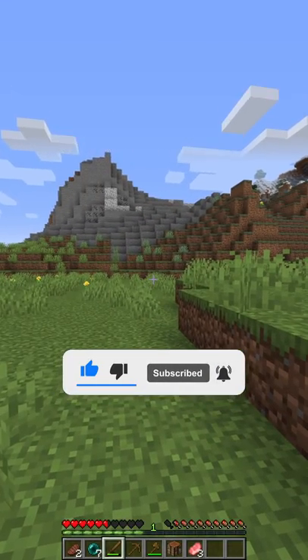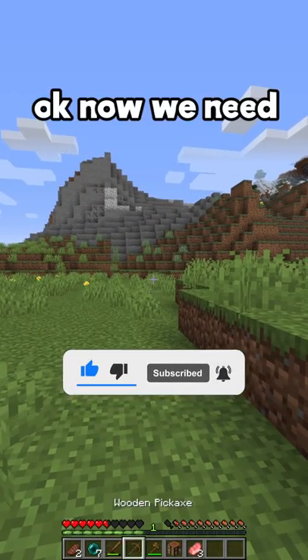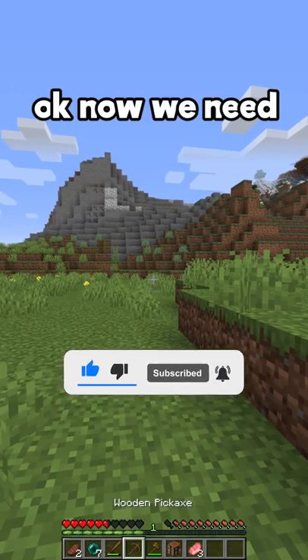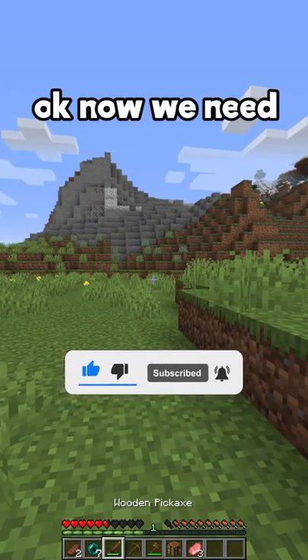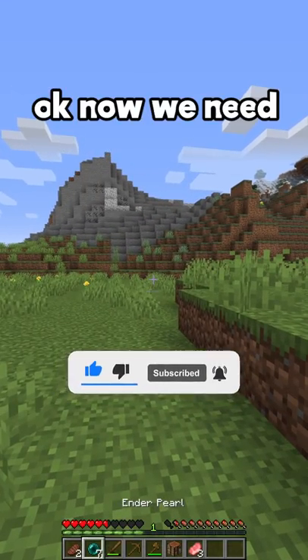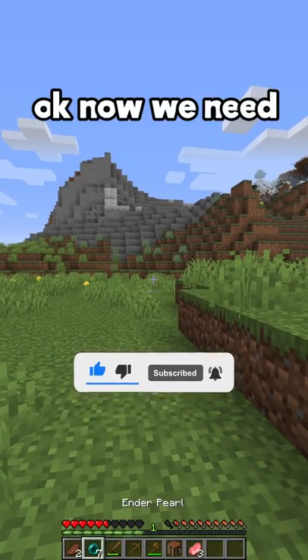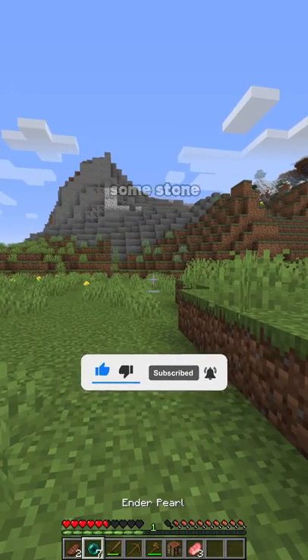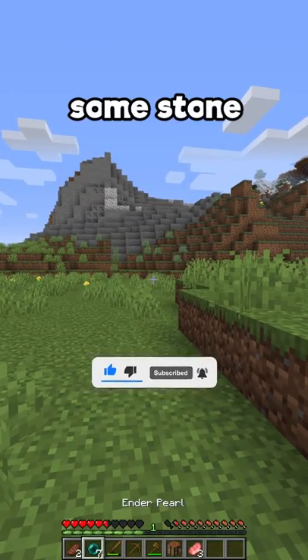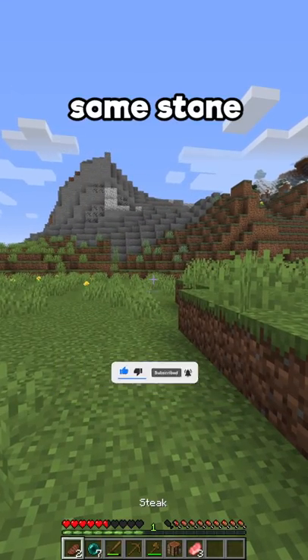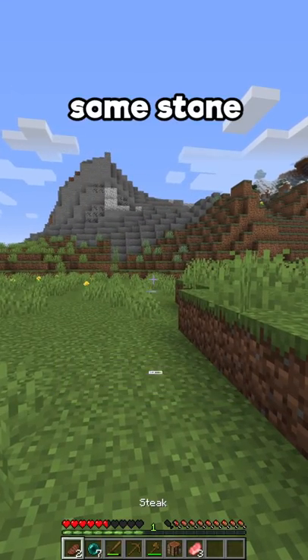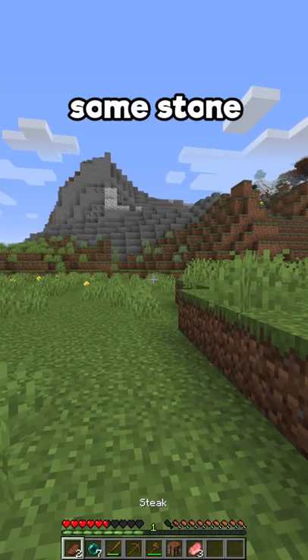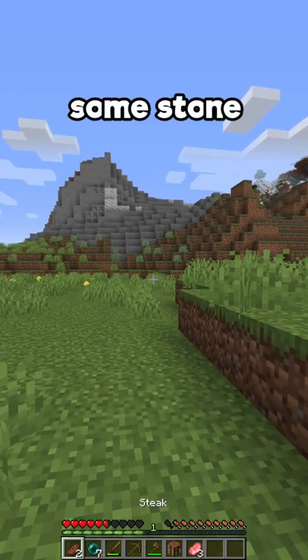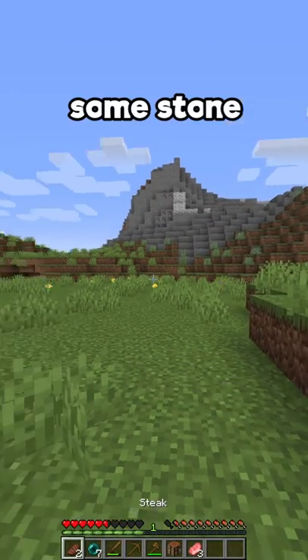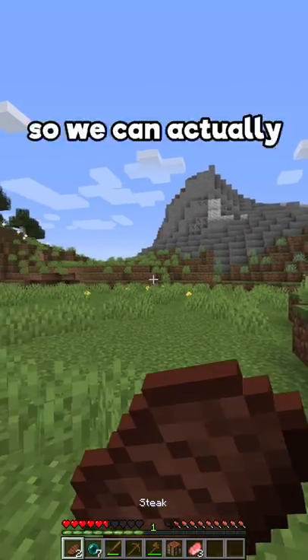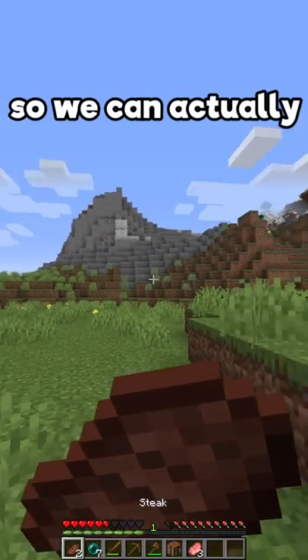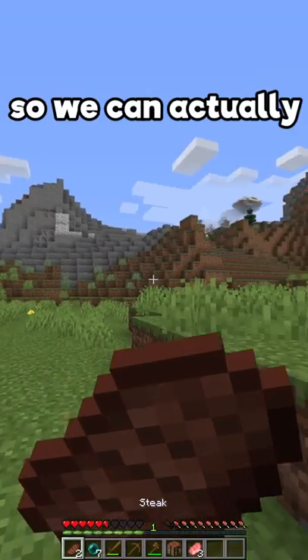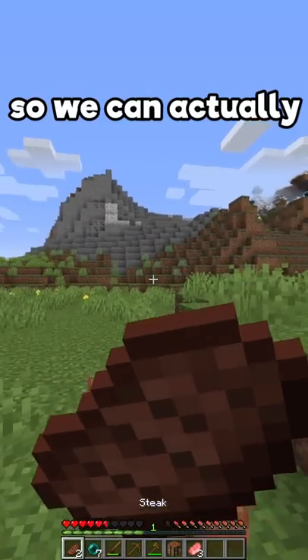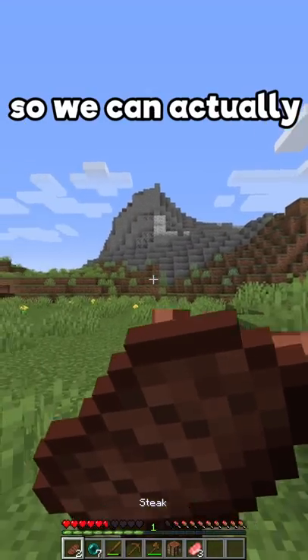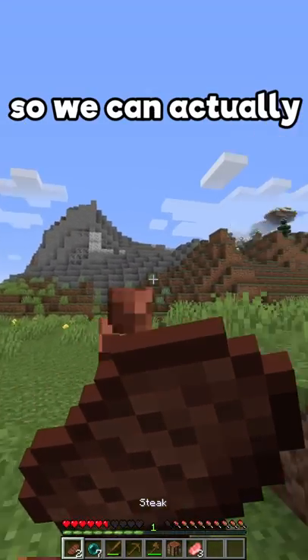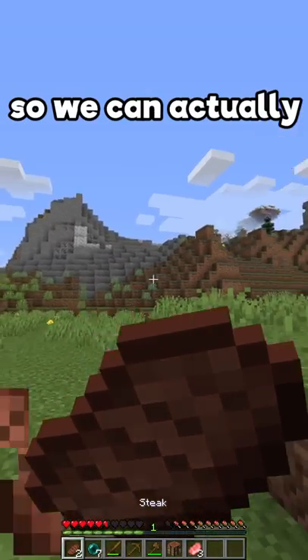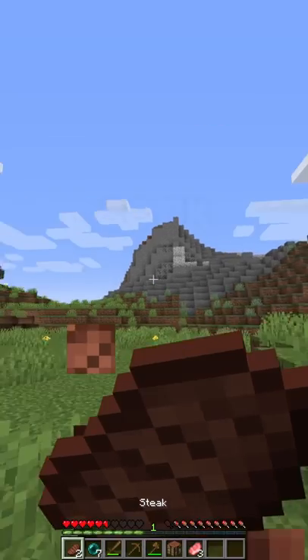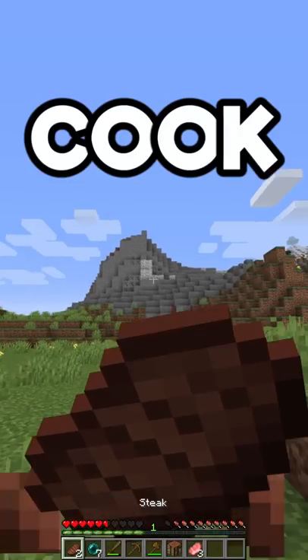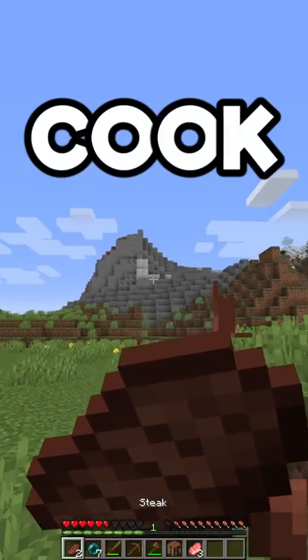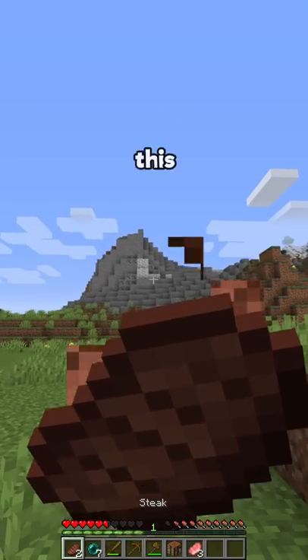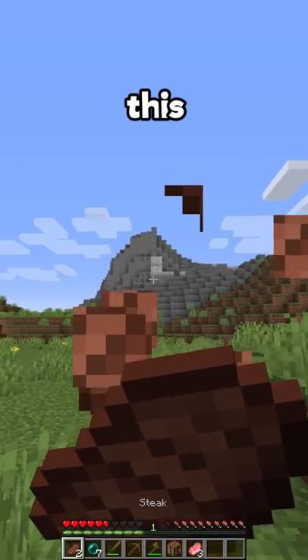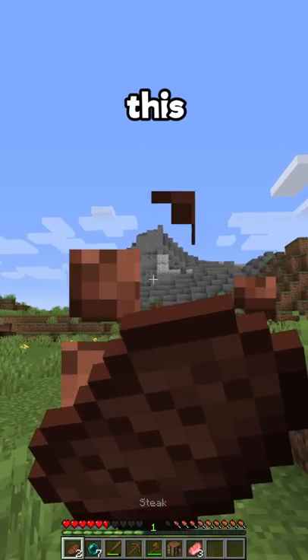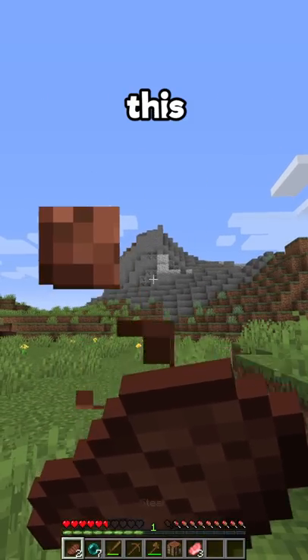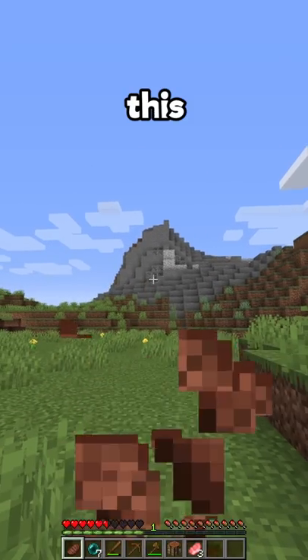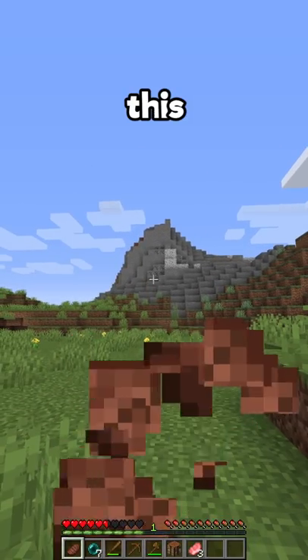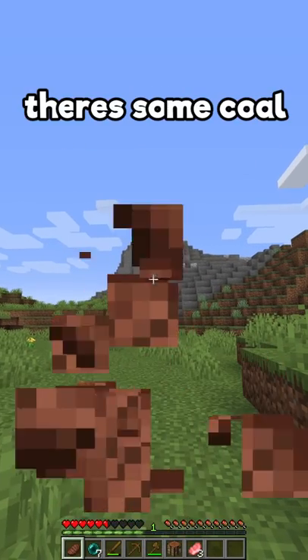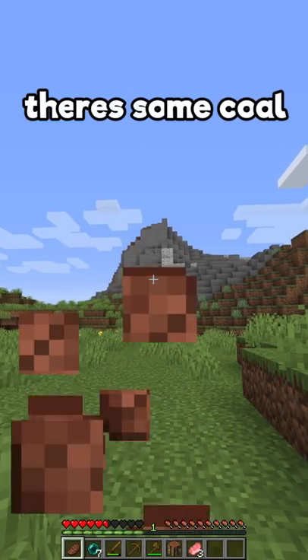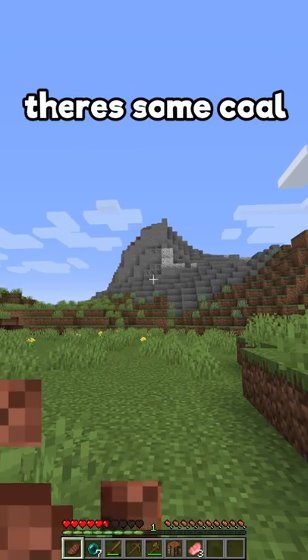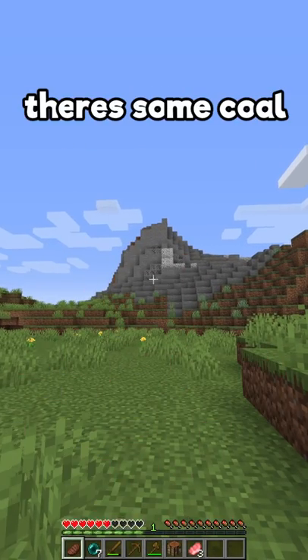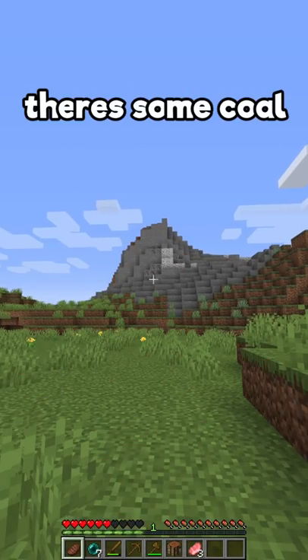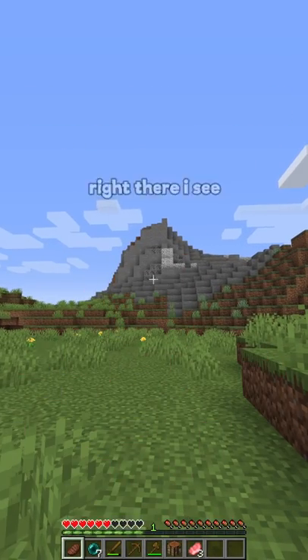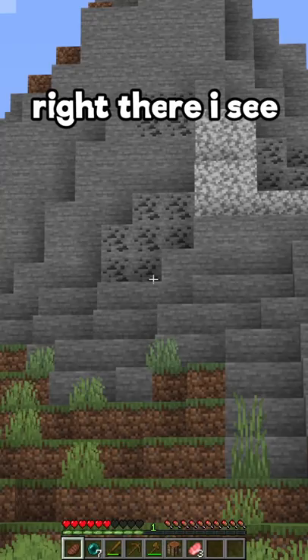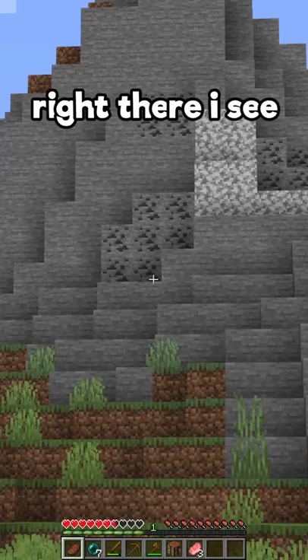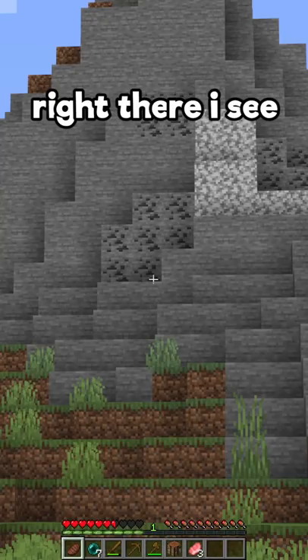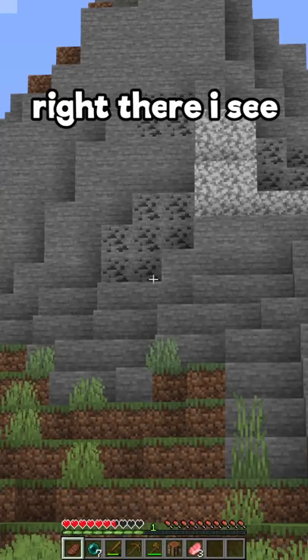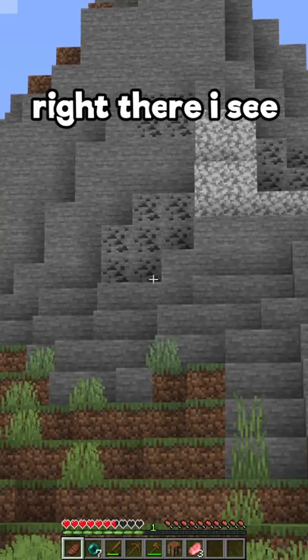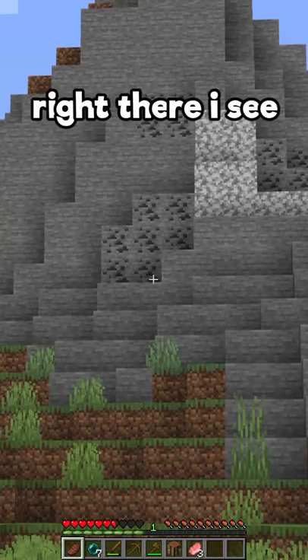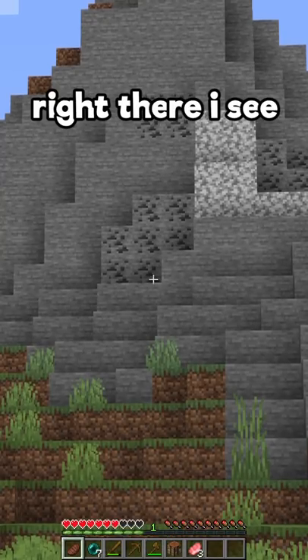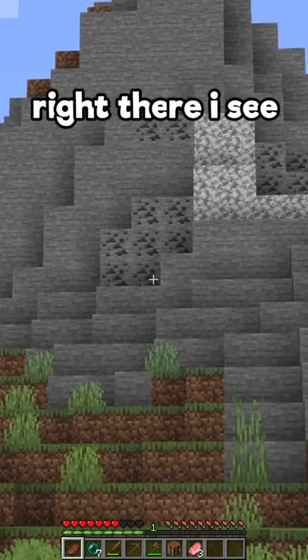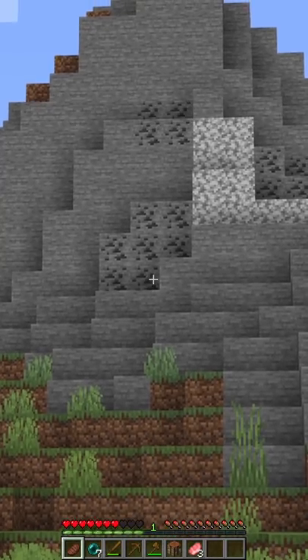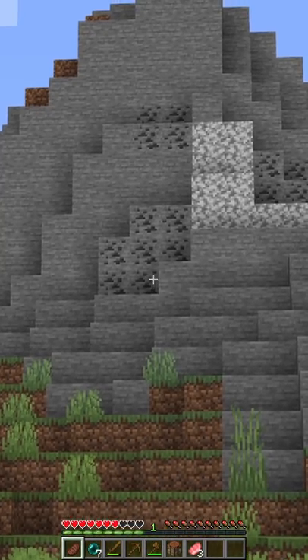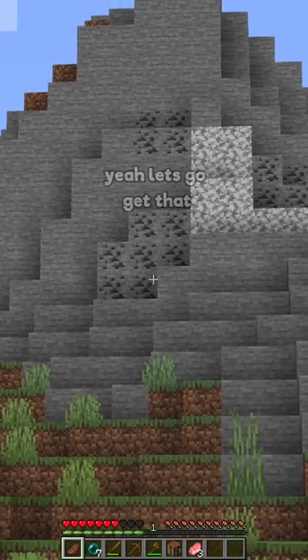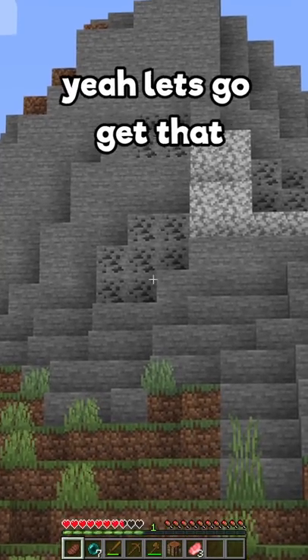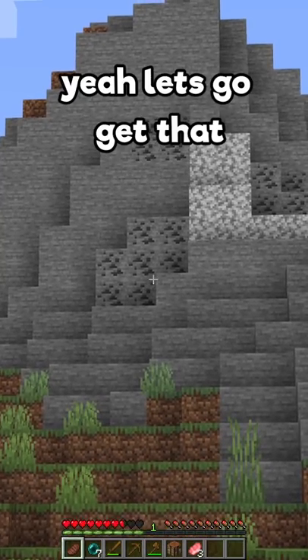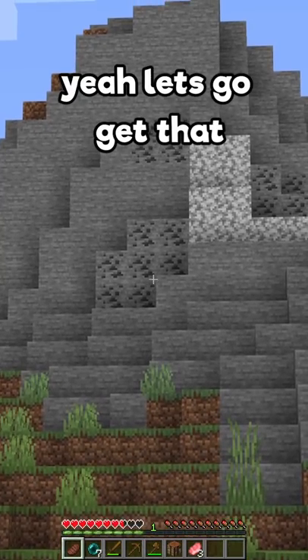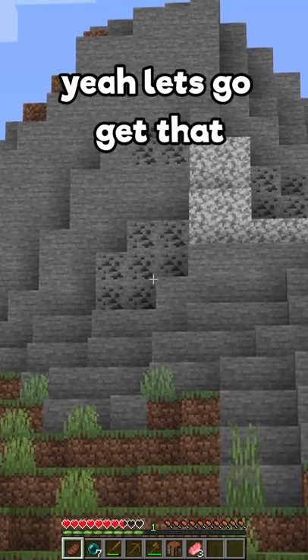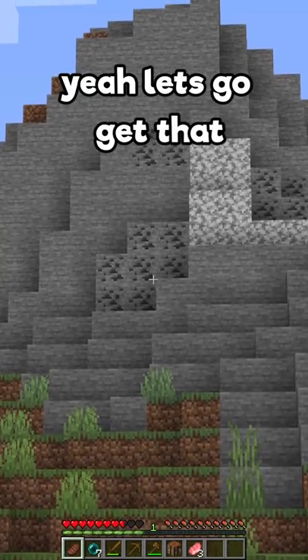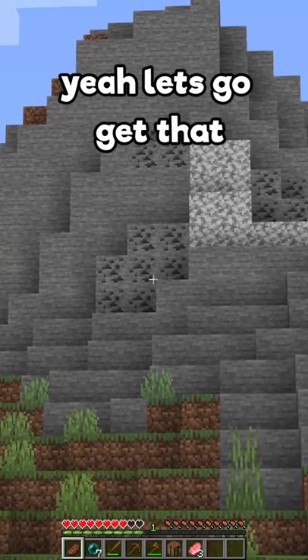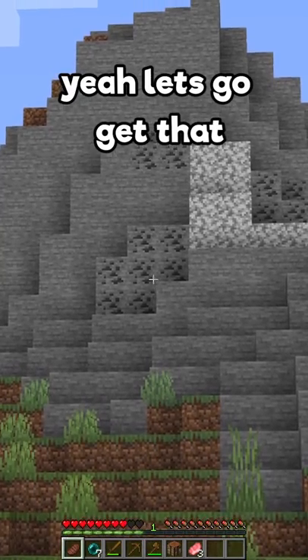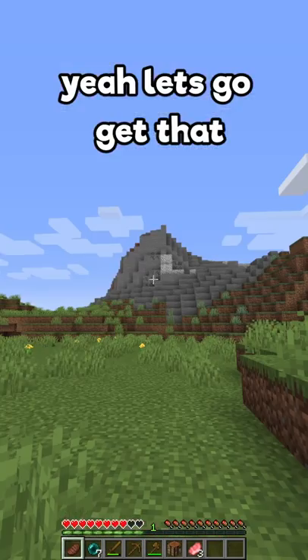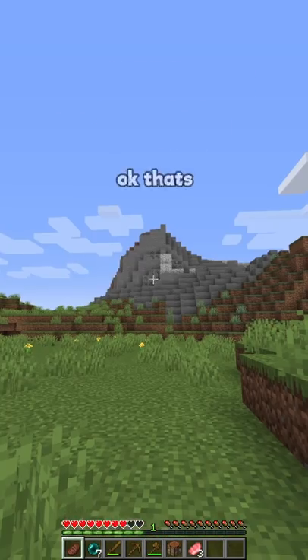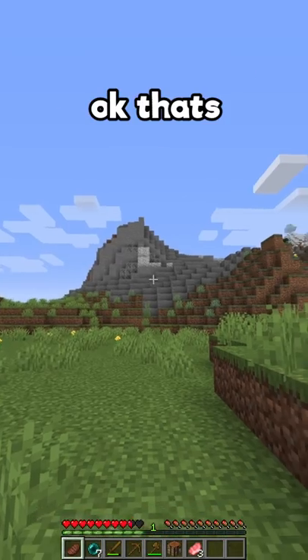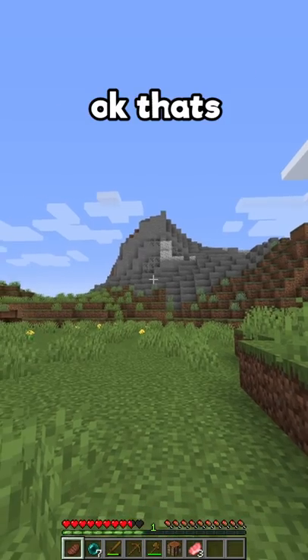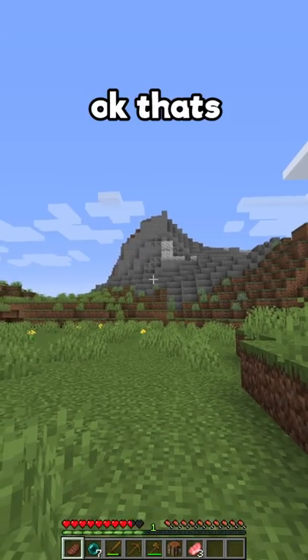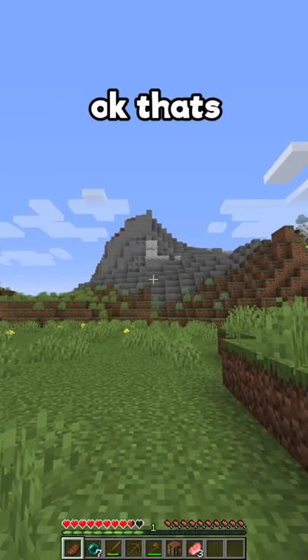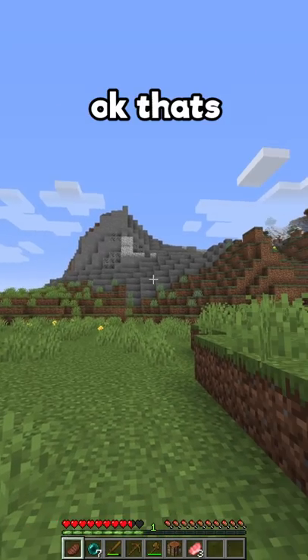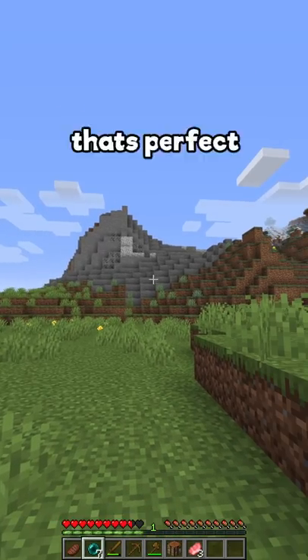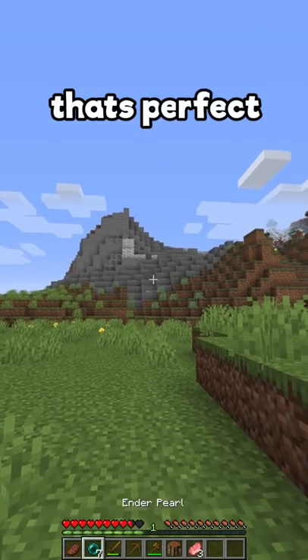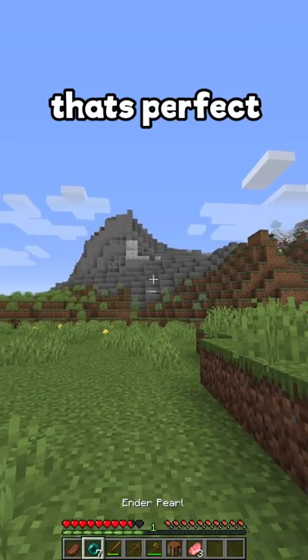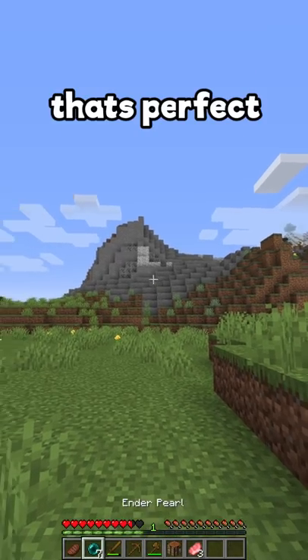Okay, now we need some stone so we can actually cook this. There's some coal right there, I see. Yeah, let's go get that. Okay, that's perfect.